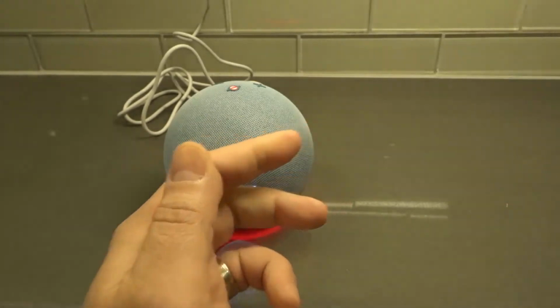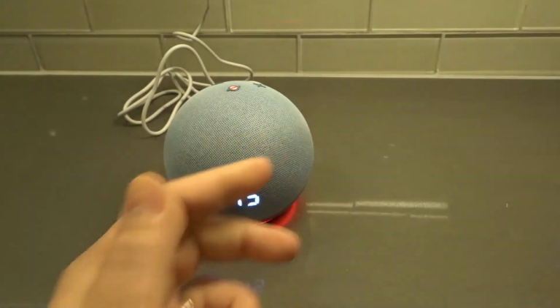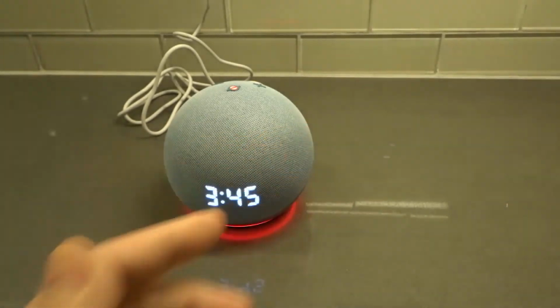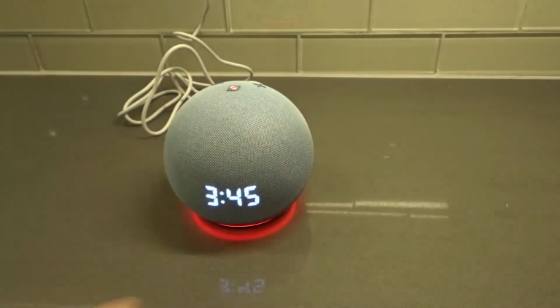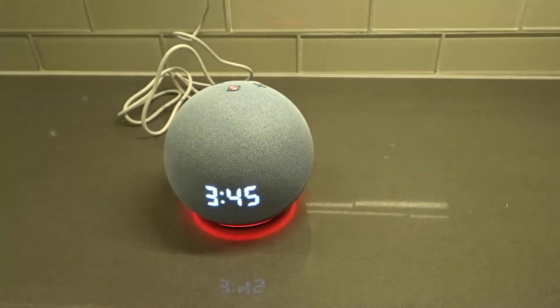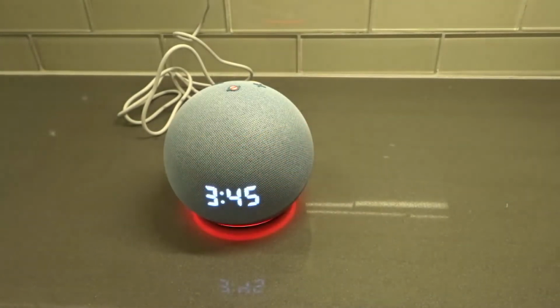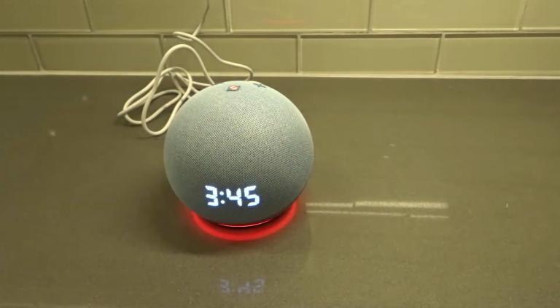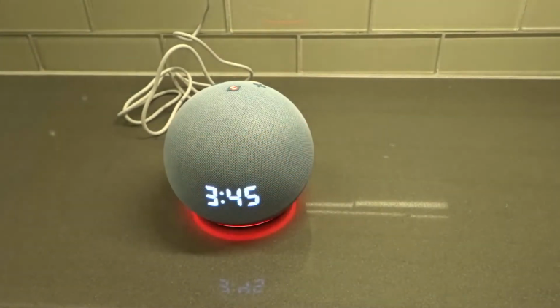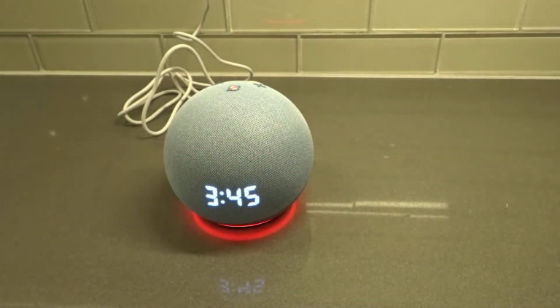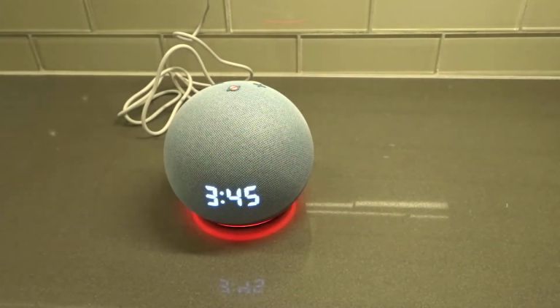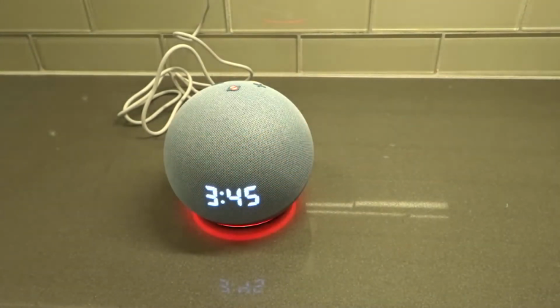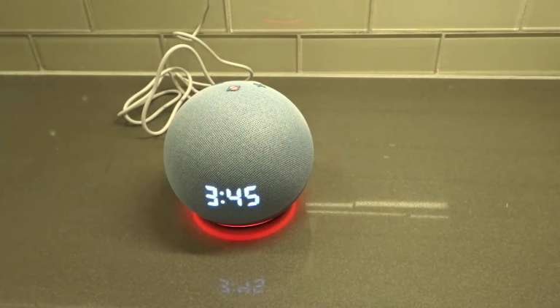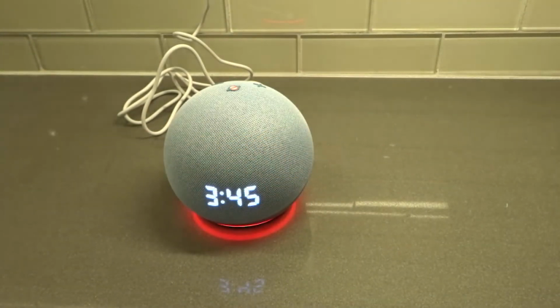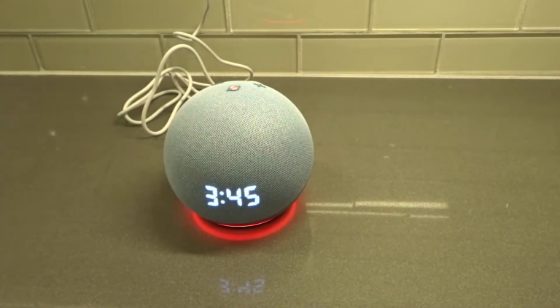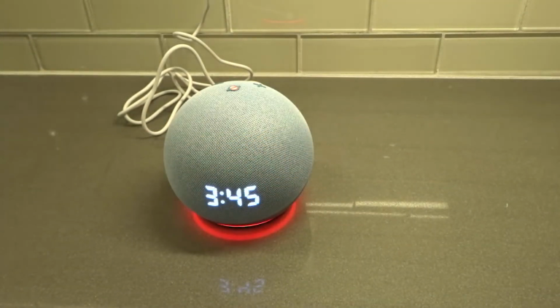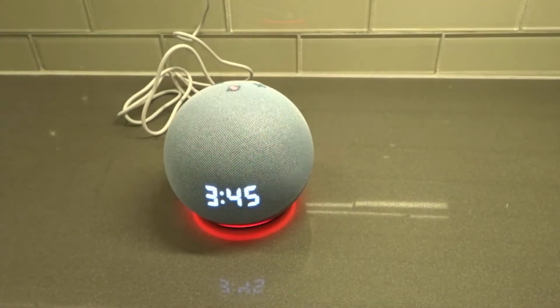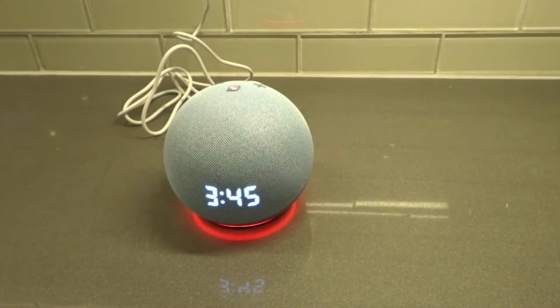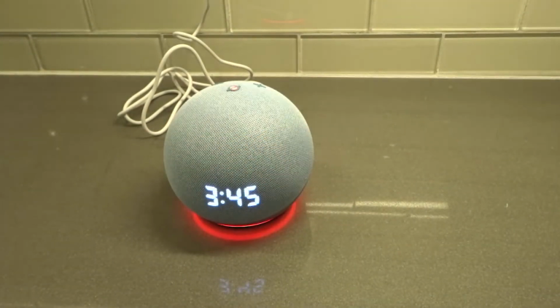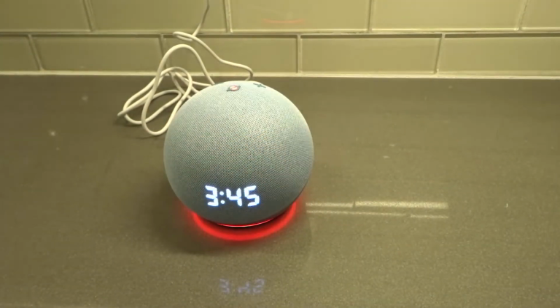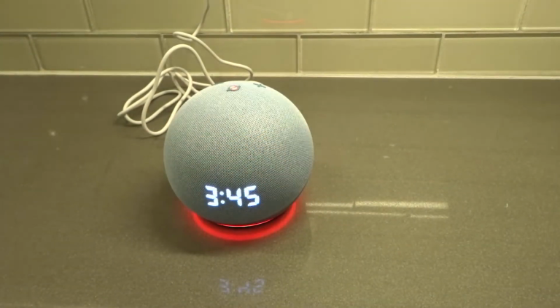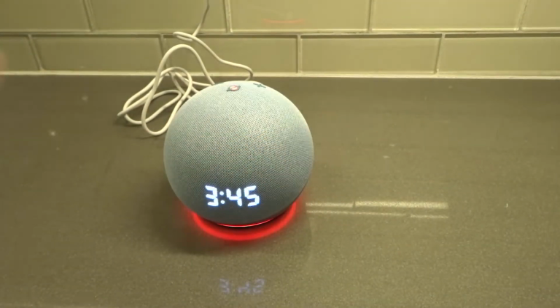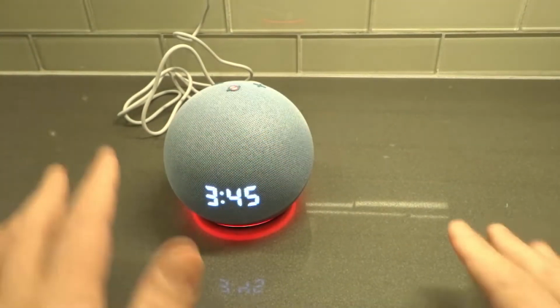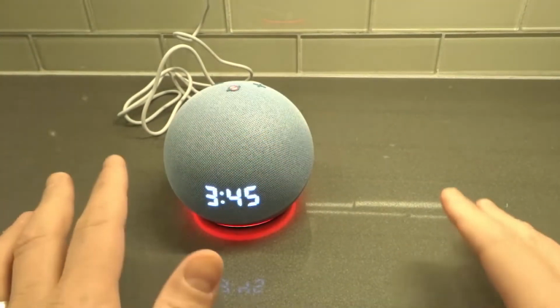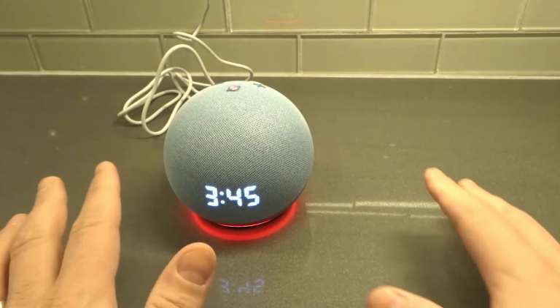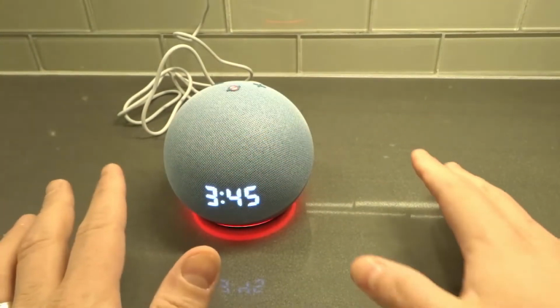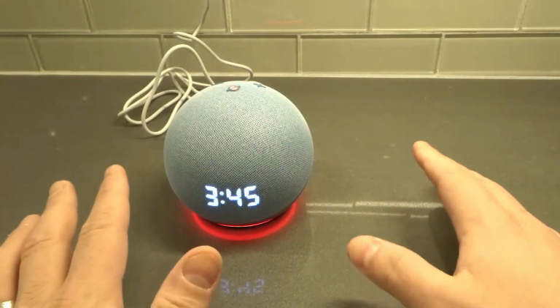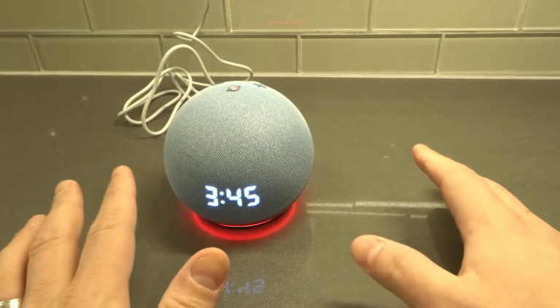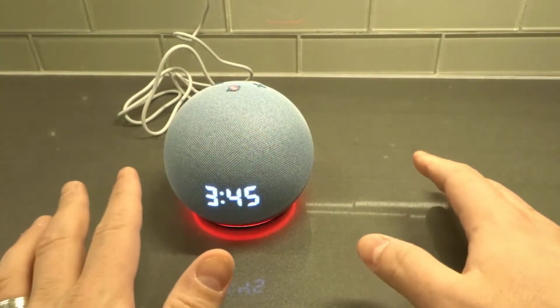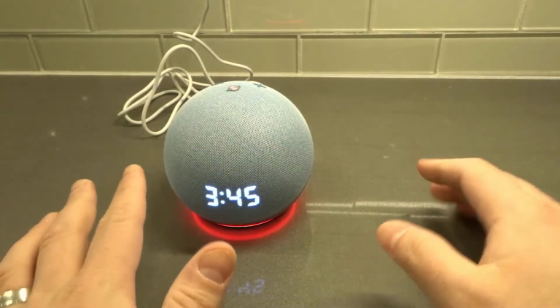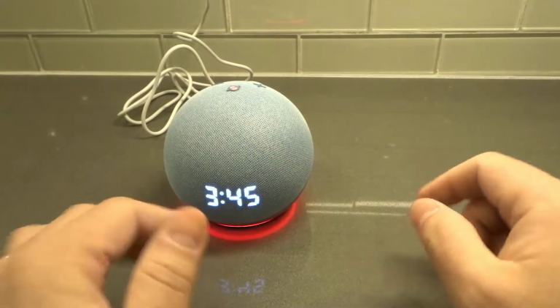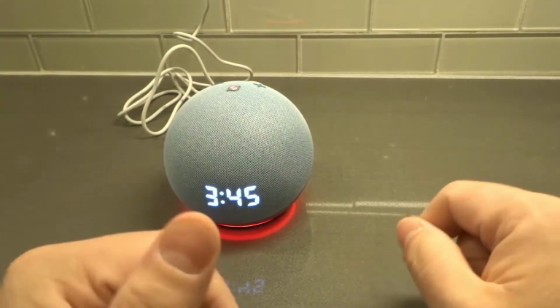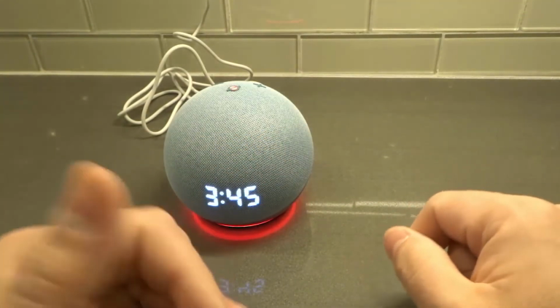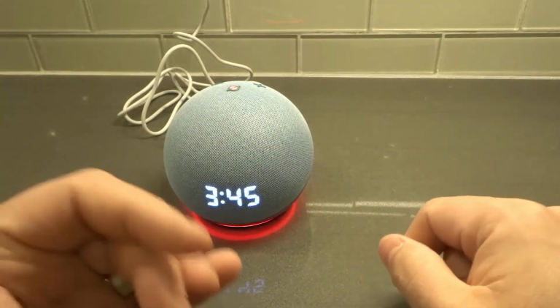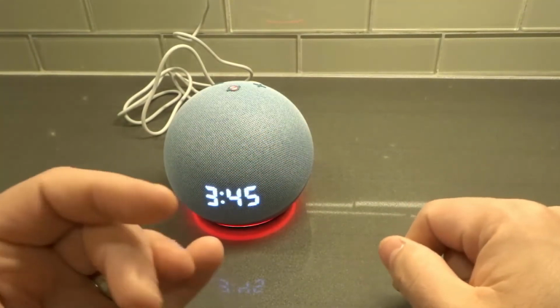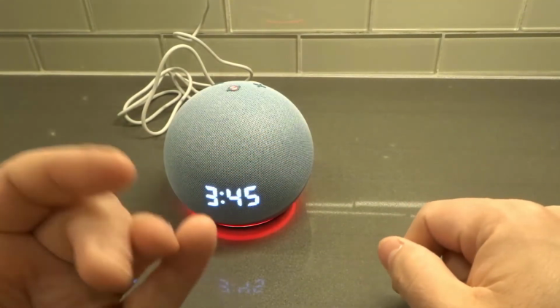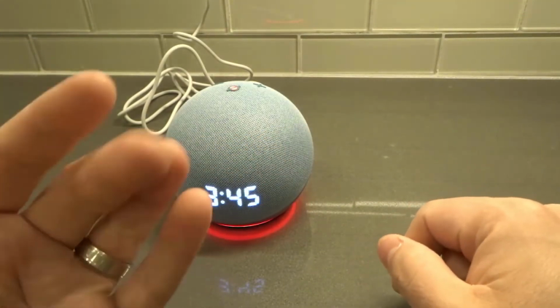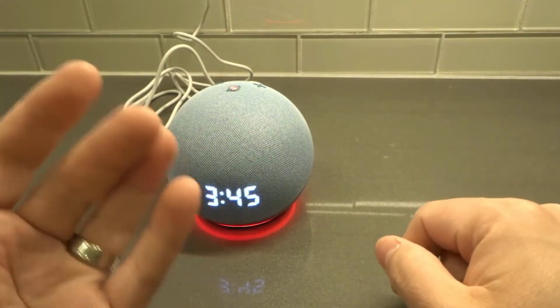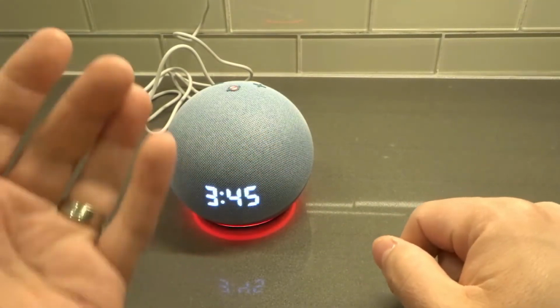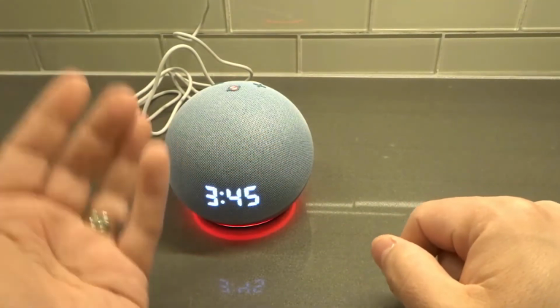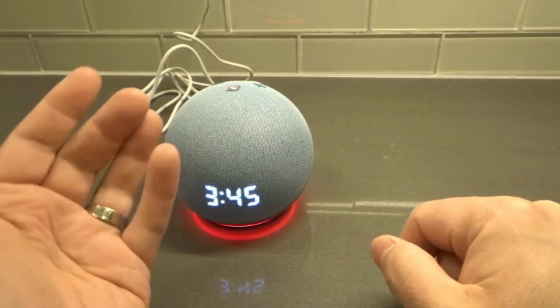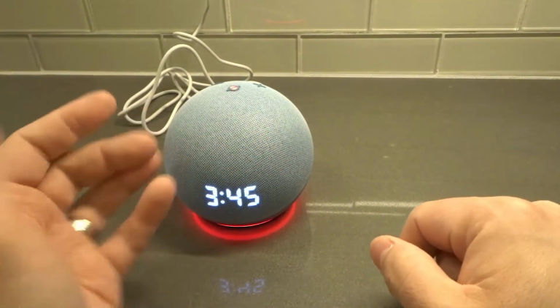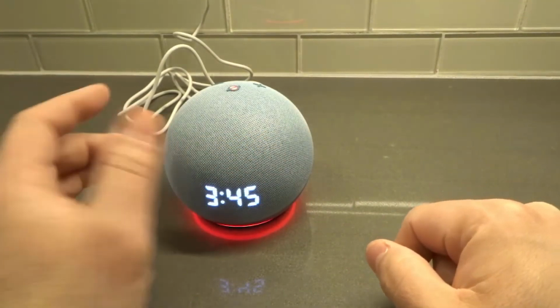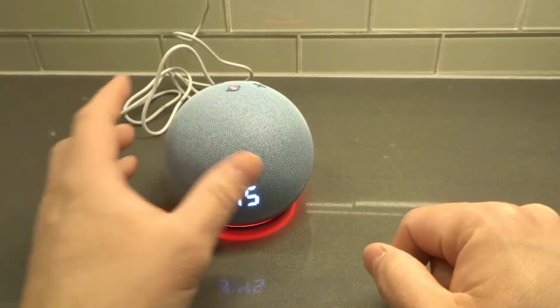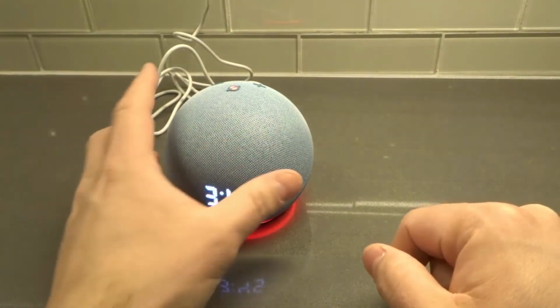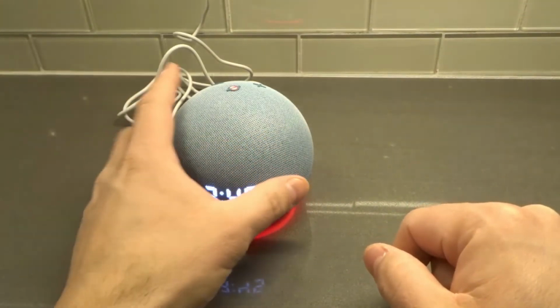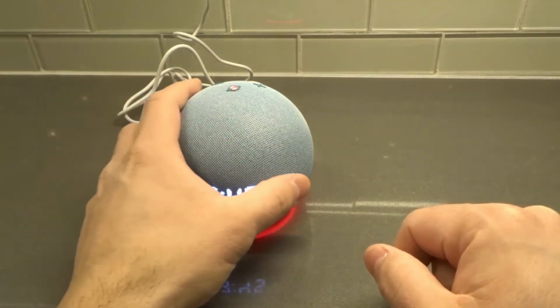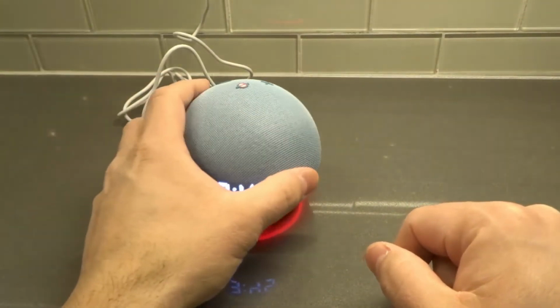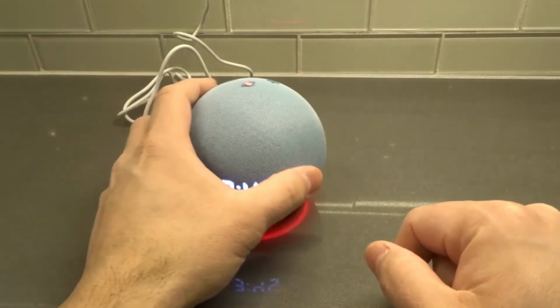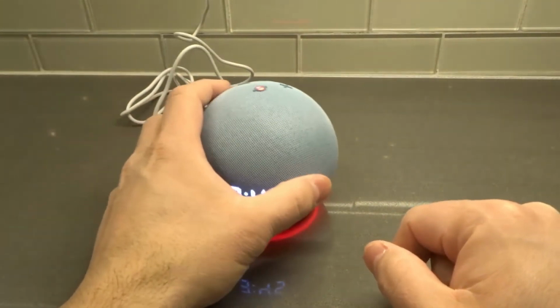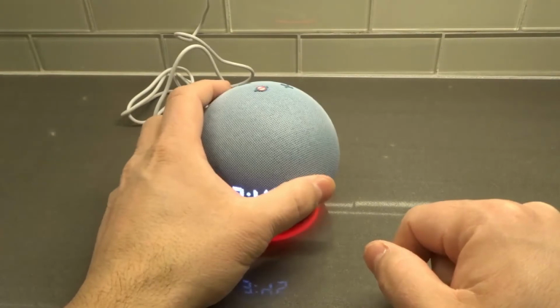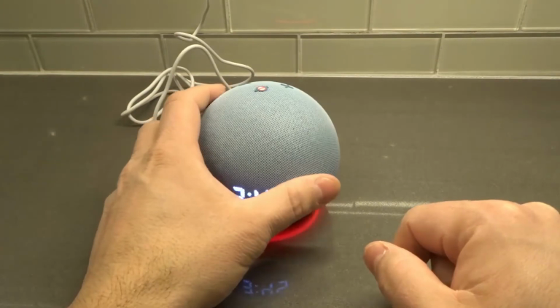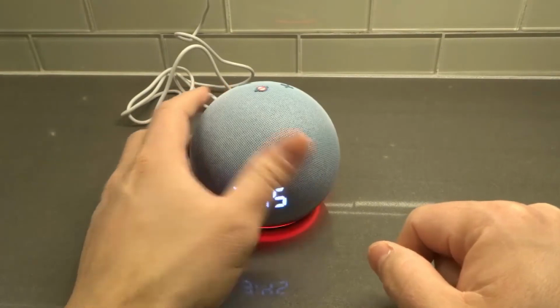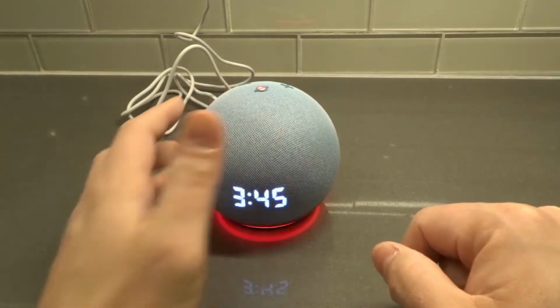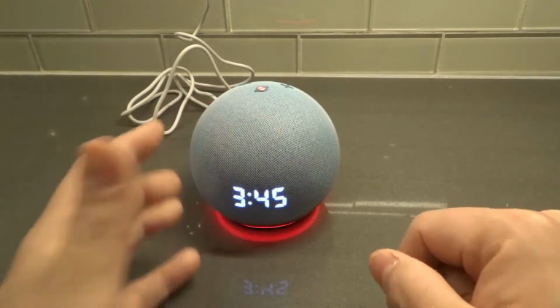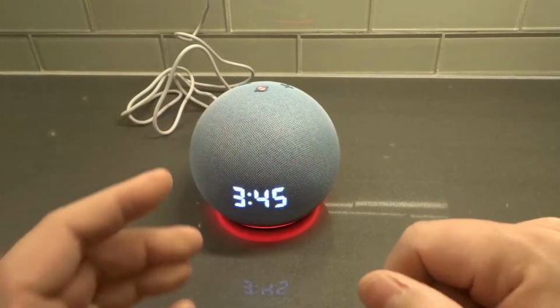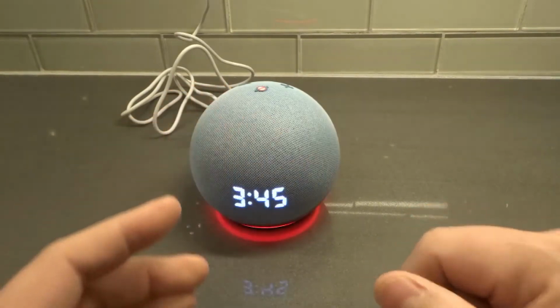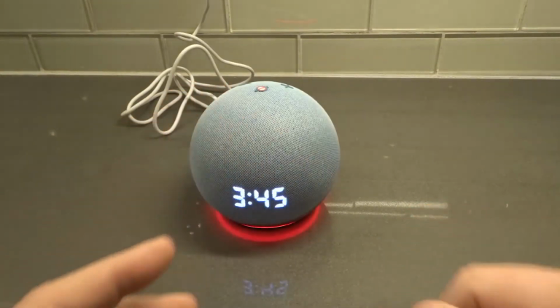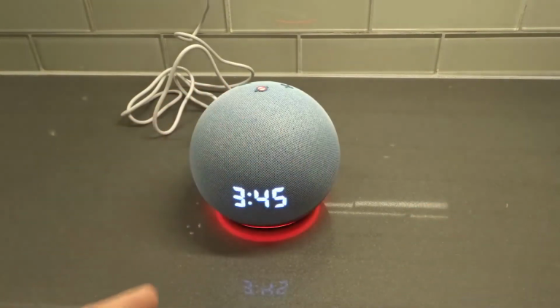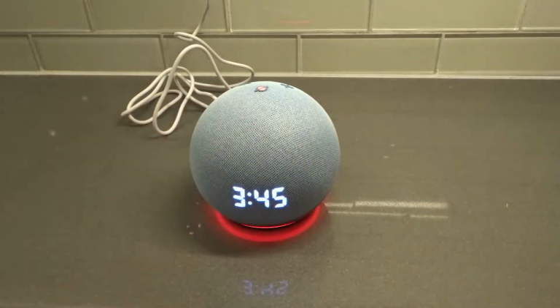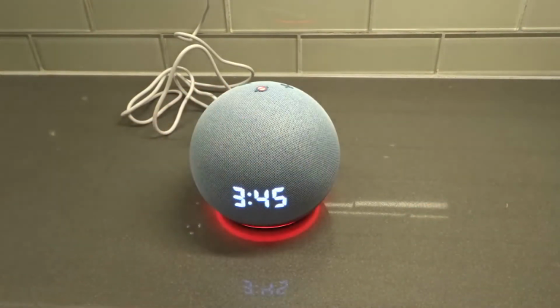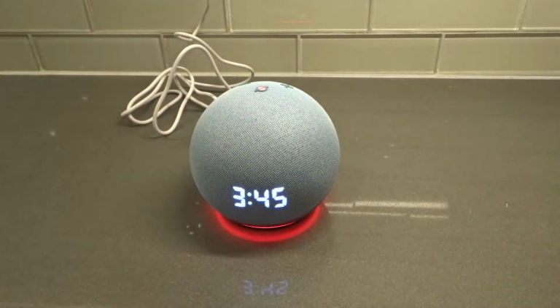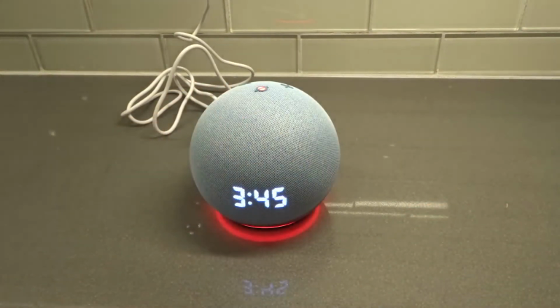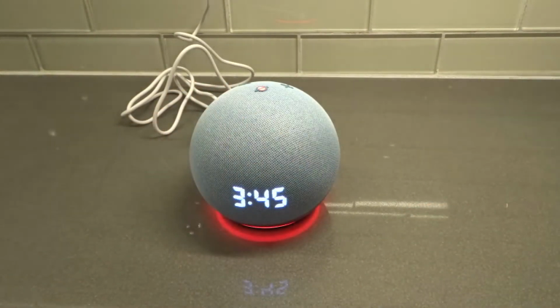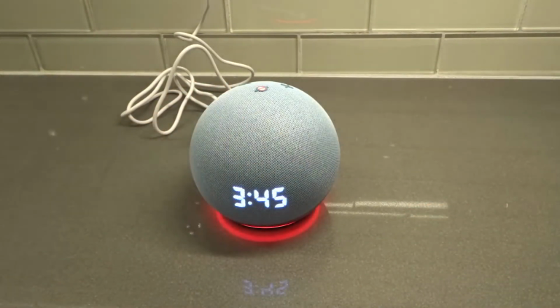I'm going to cancel because I don't actually want to set an alarm right now via the phone. But you can also tell Alexa to set an alarm.